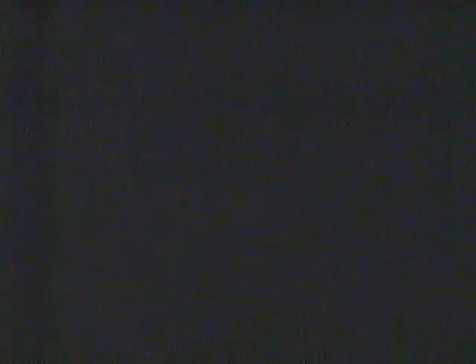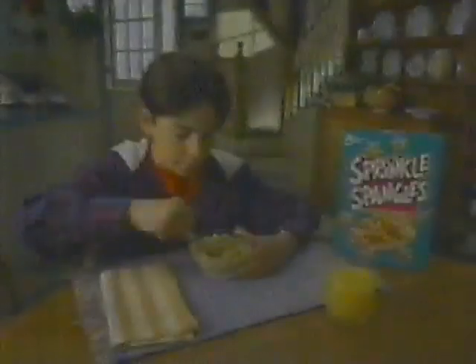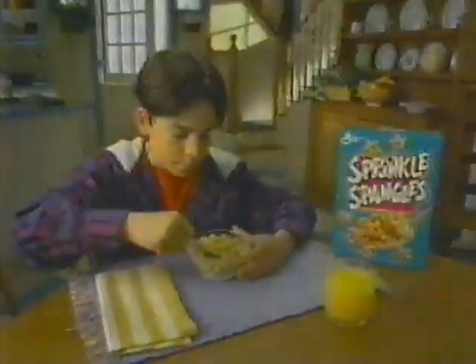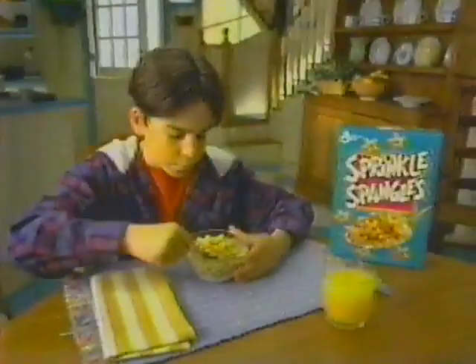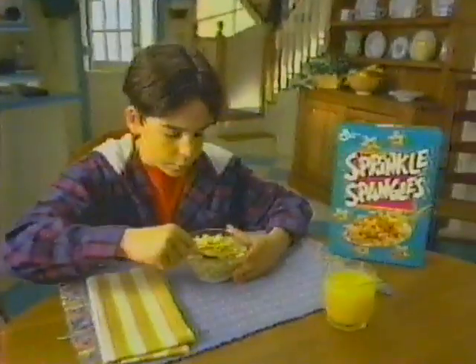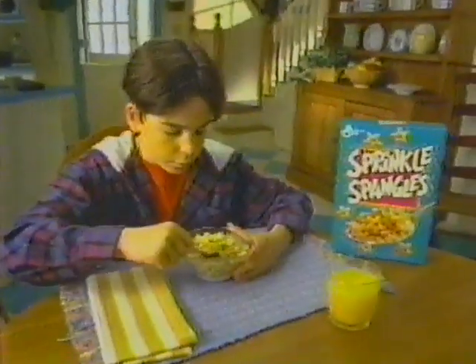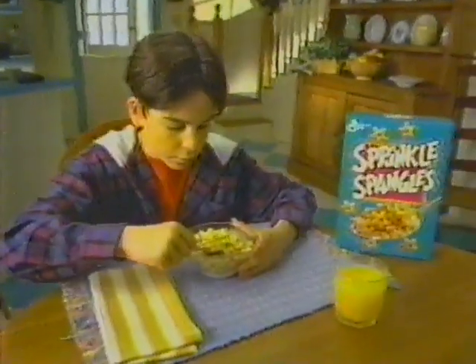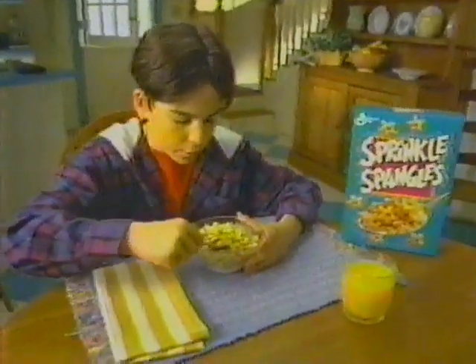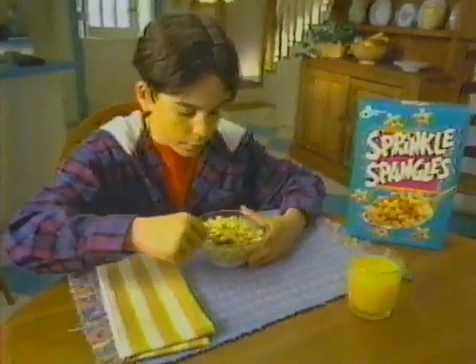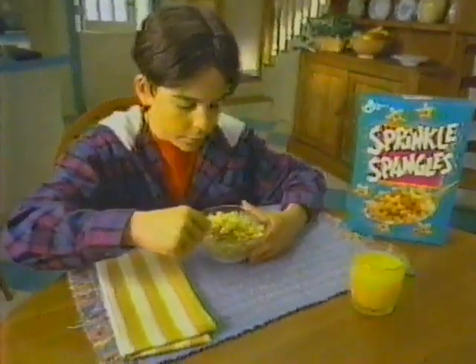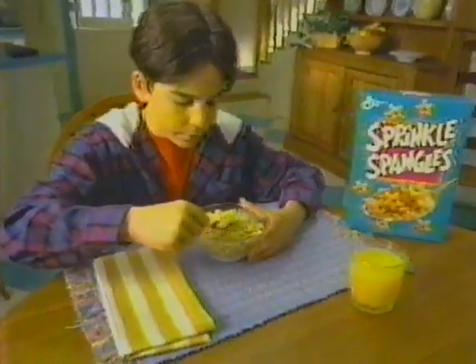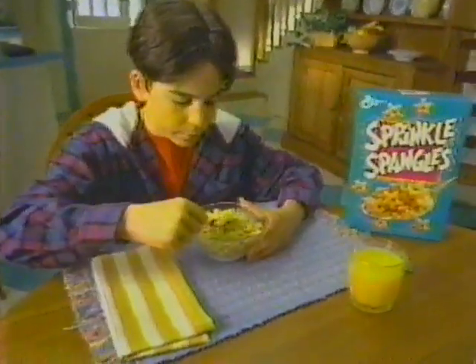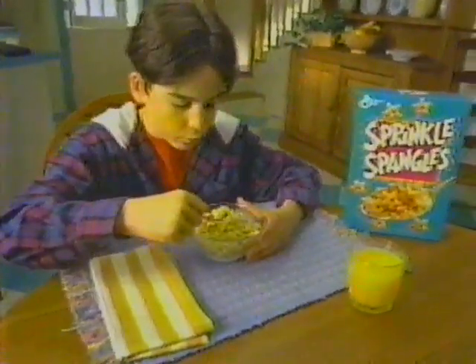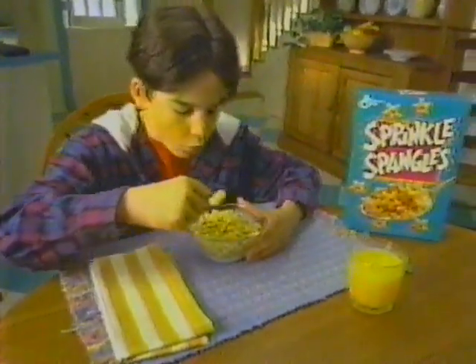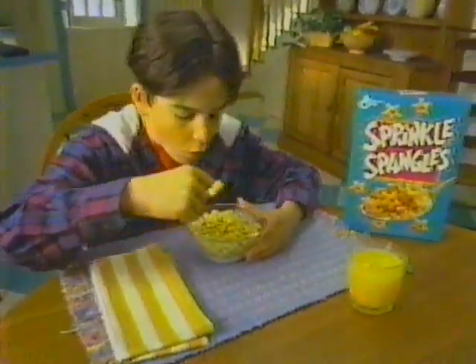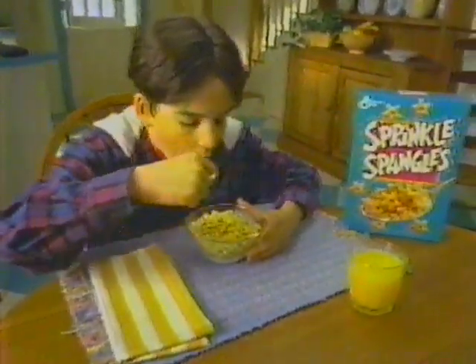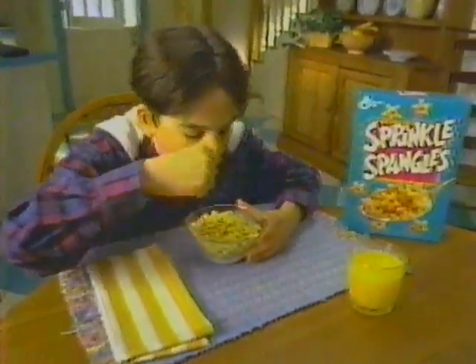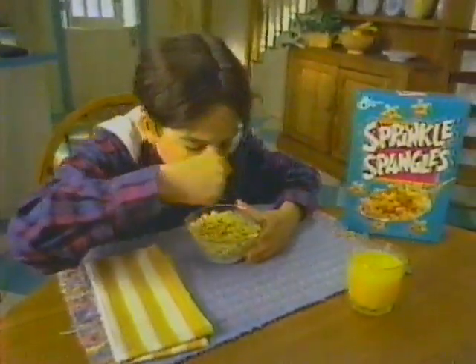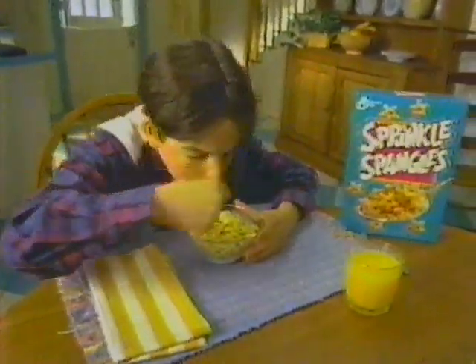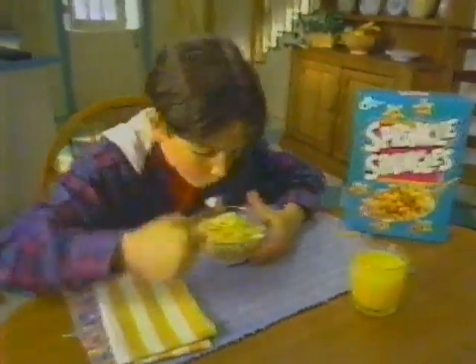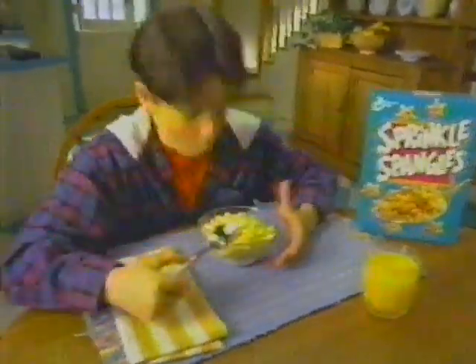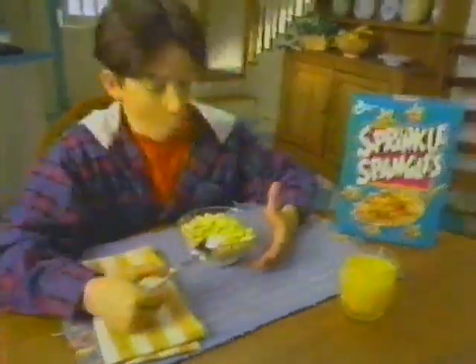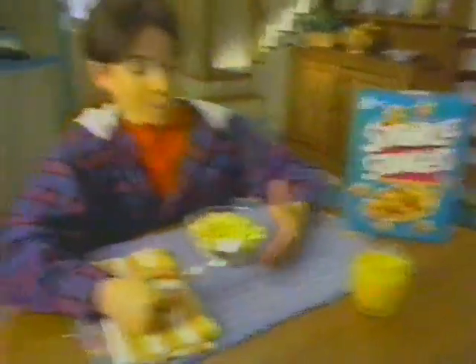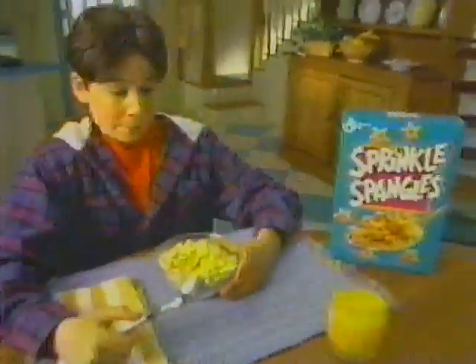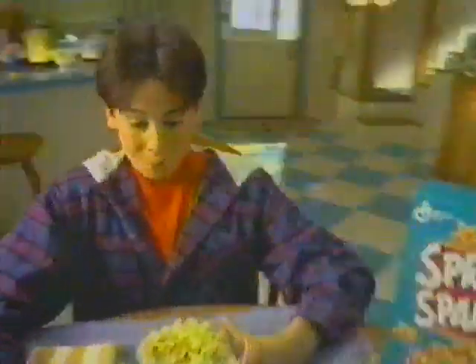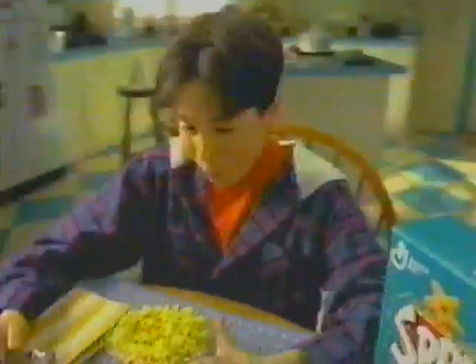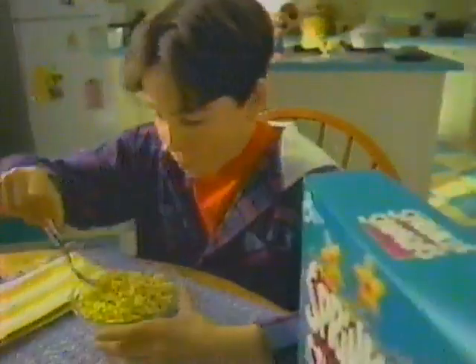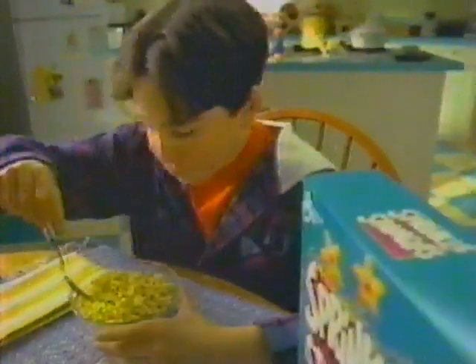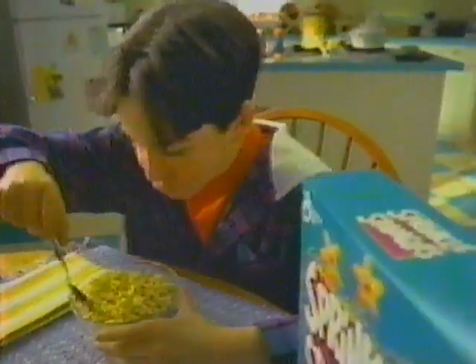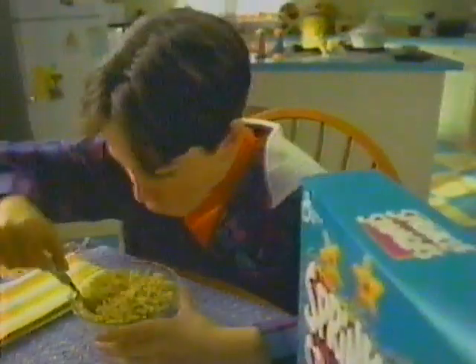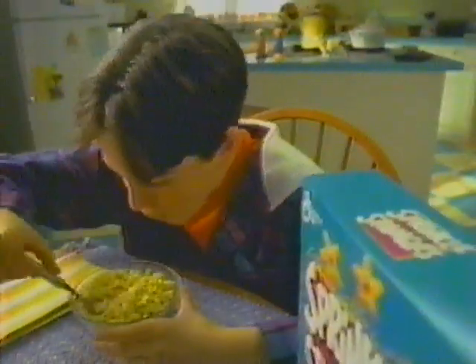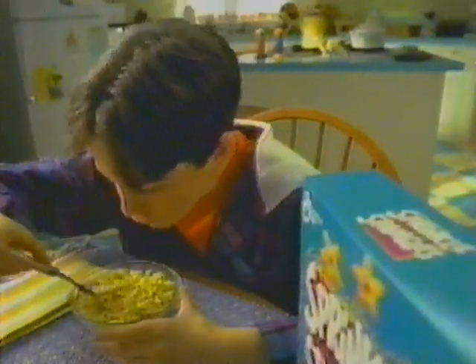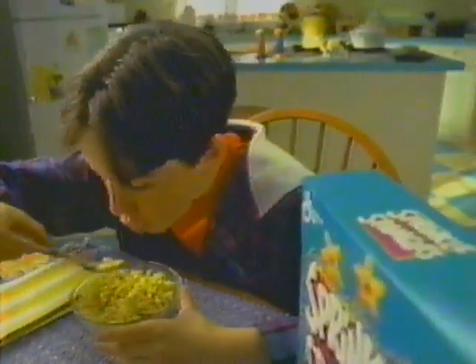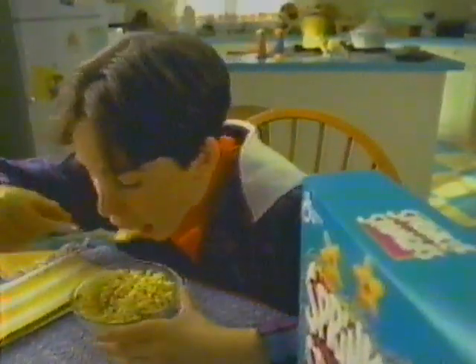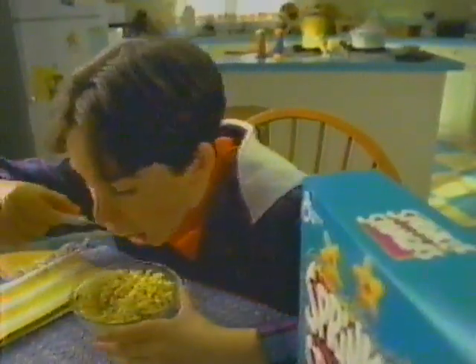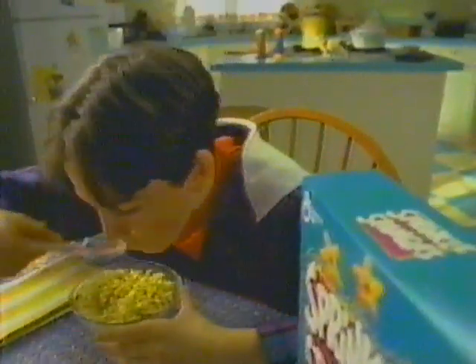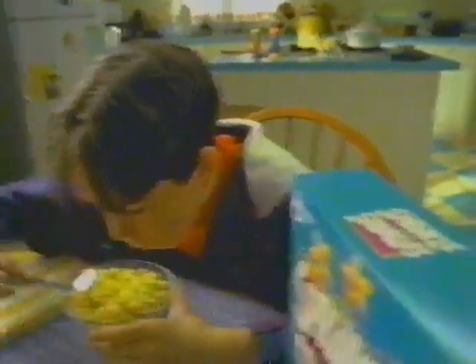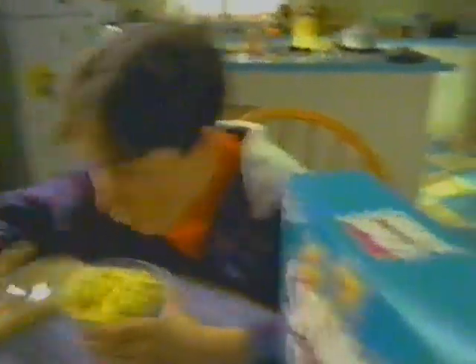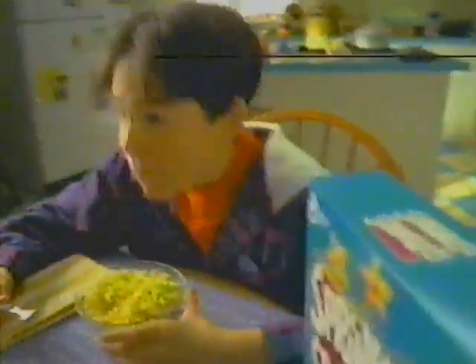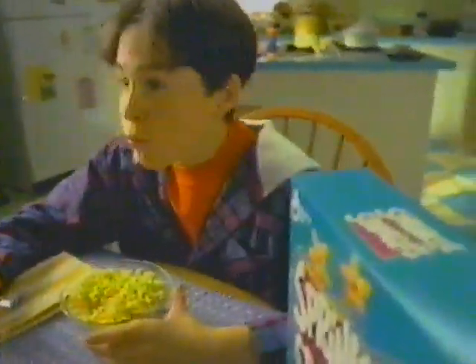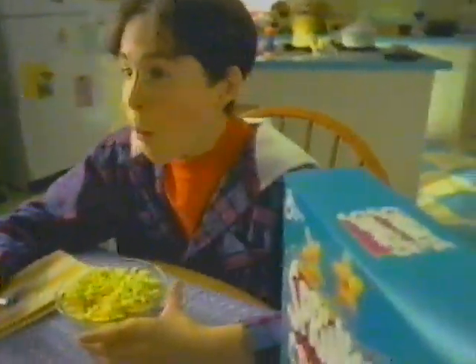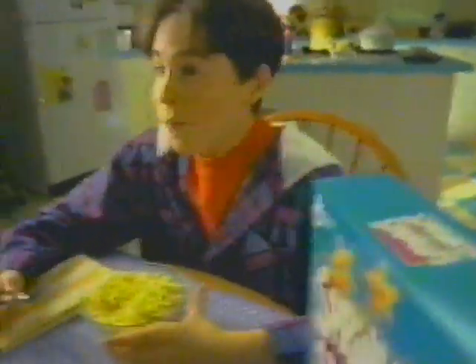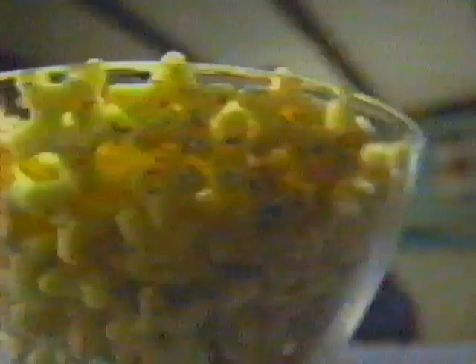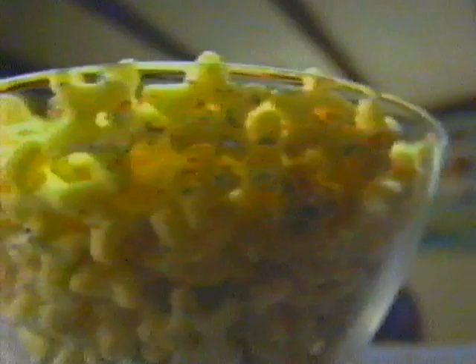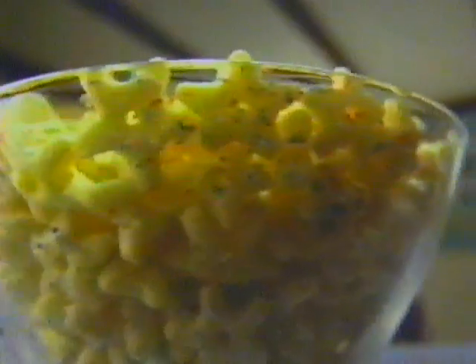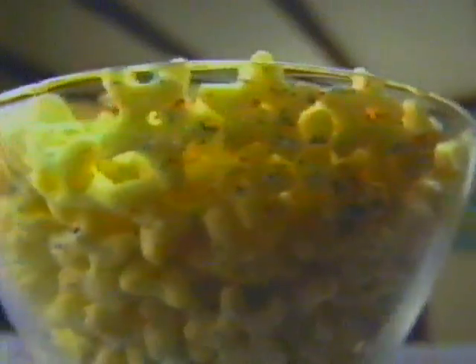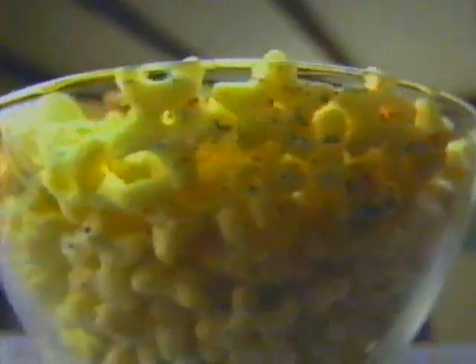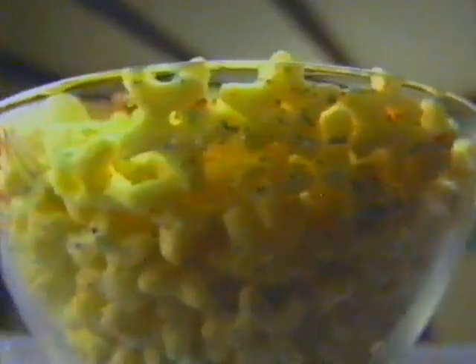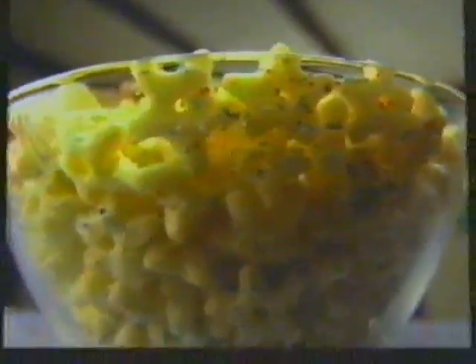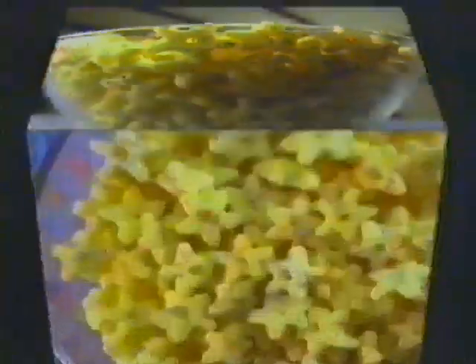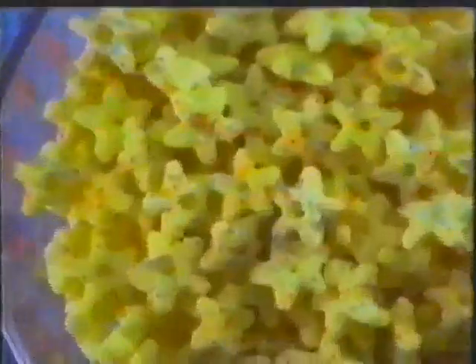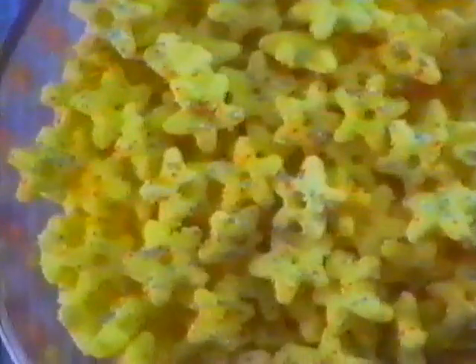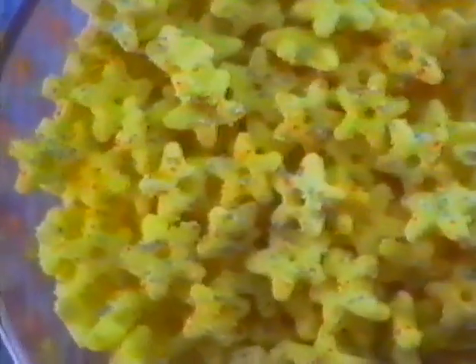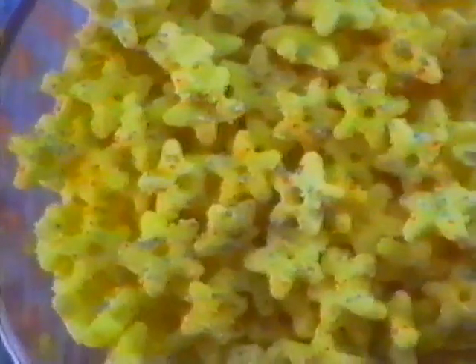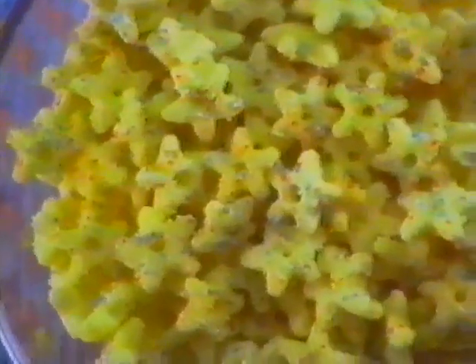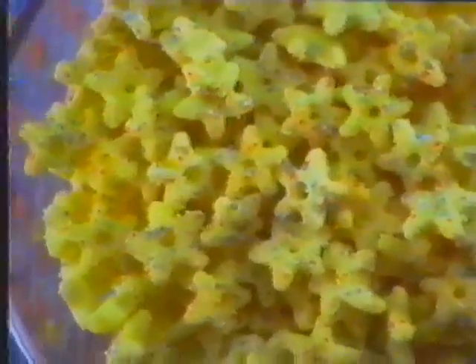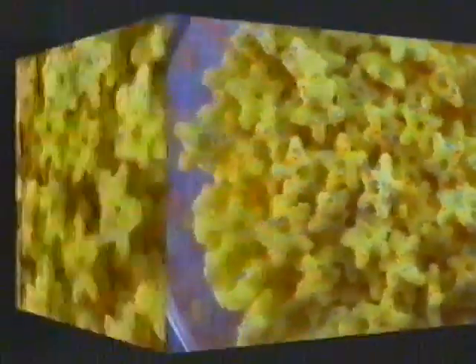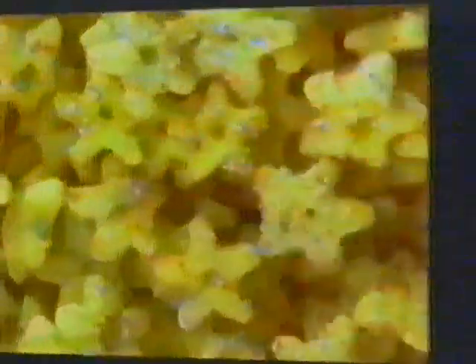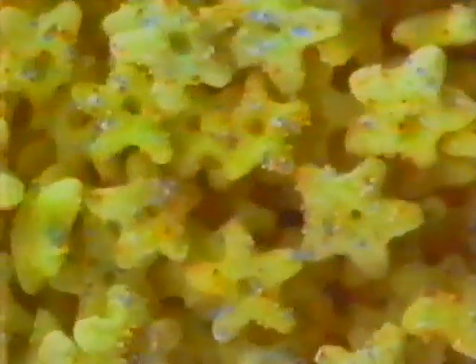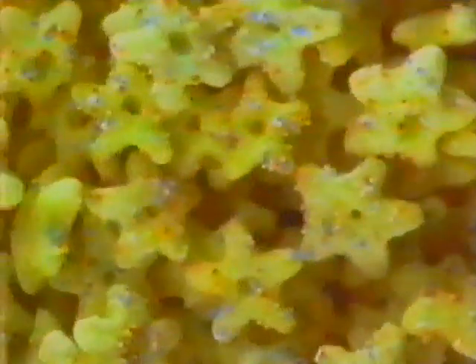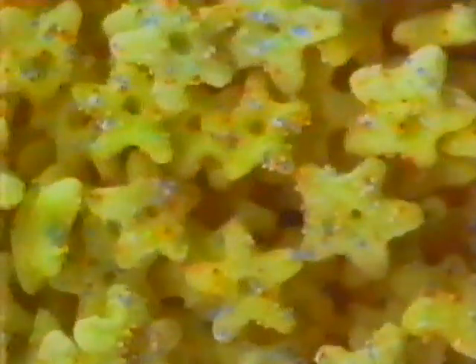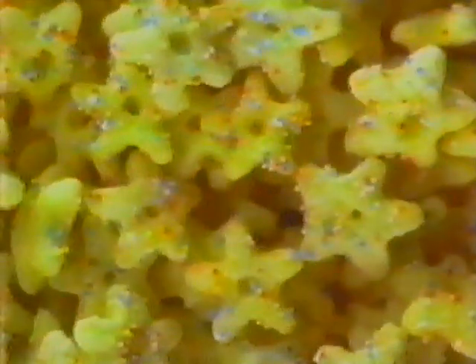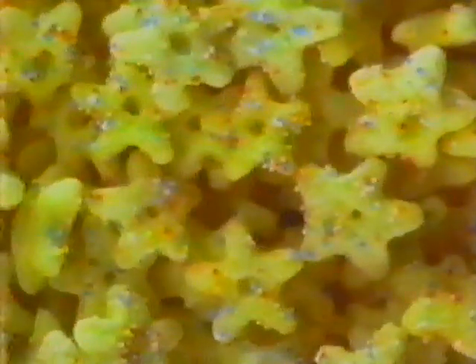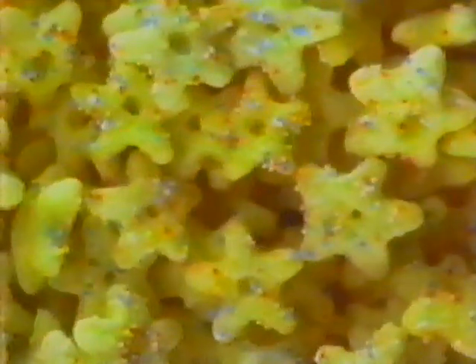Sprinkle Spangles taste so sweet, taste so crunchy. Croc-wee Spangle, every angle, with Sprinkles!